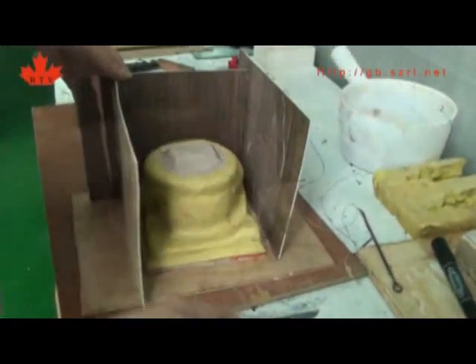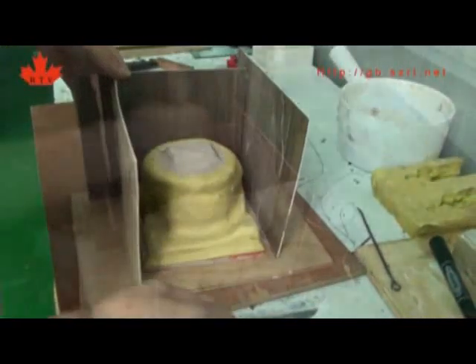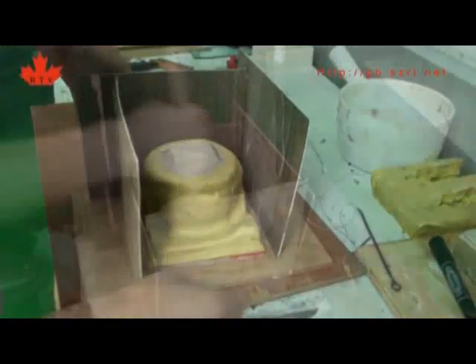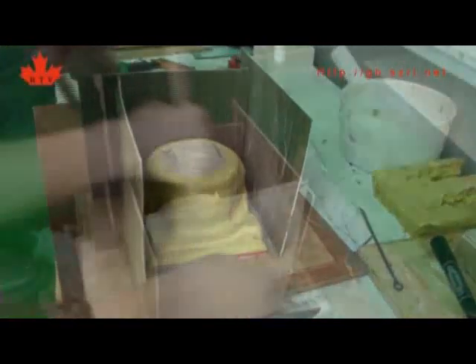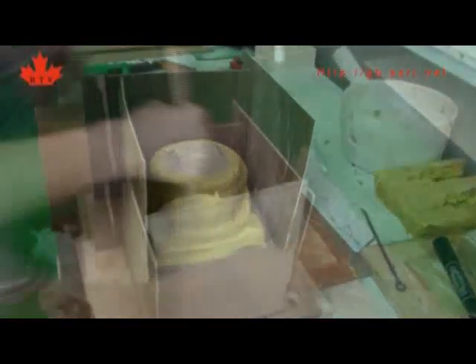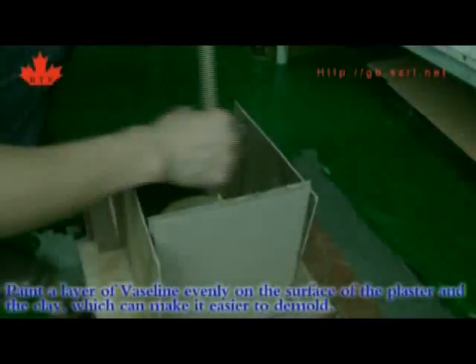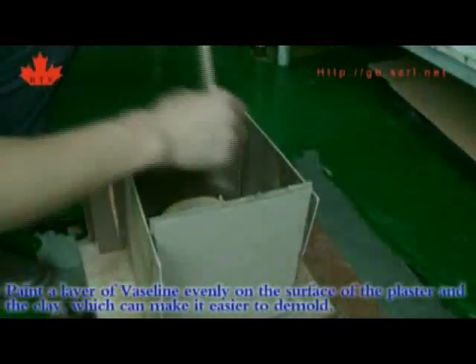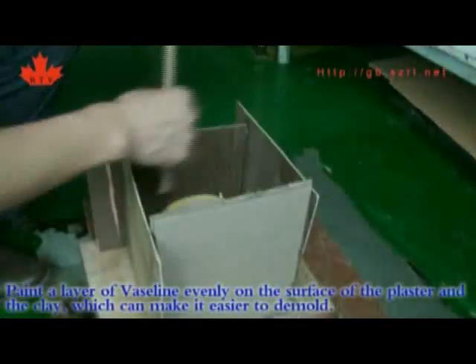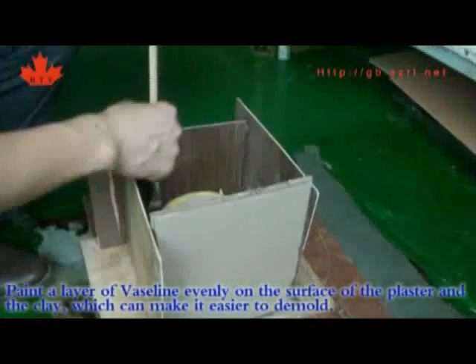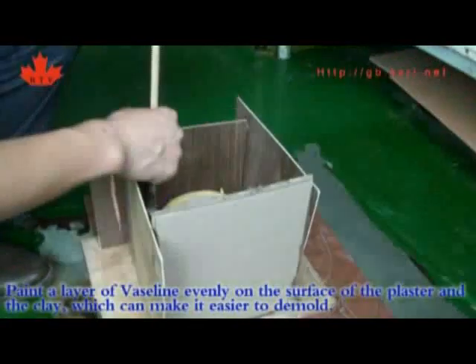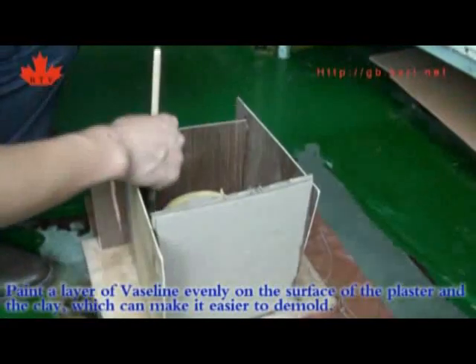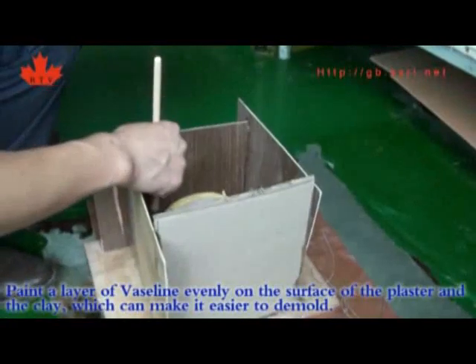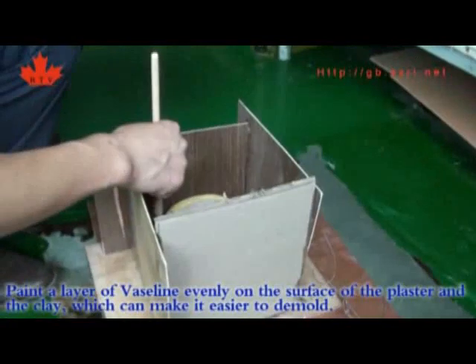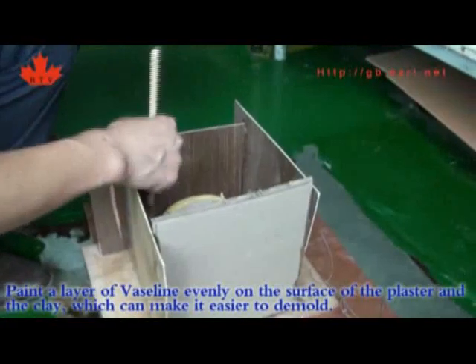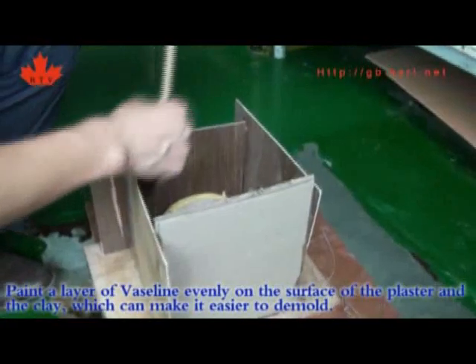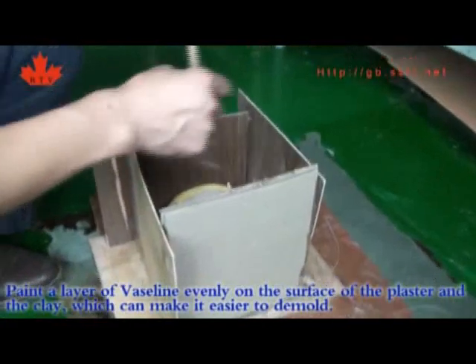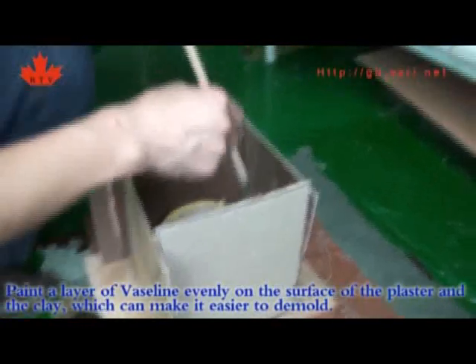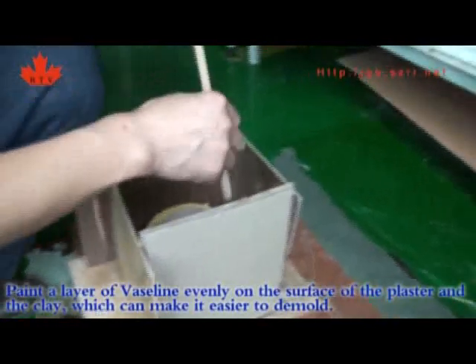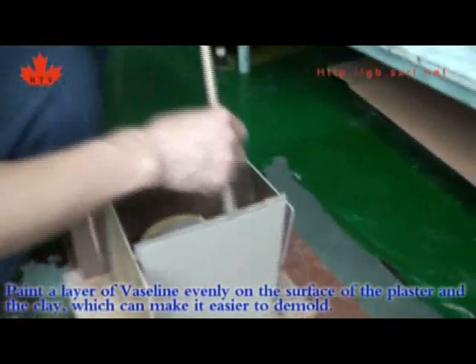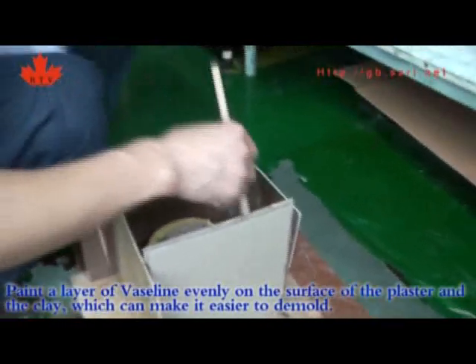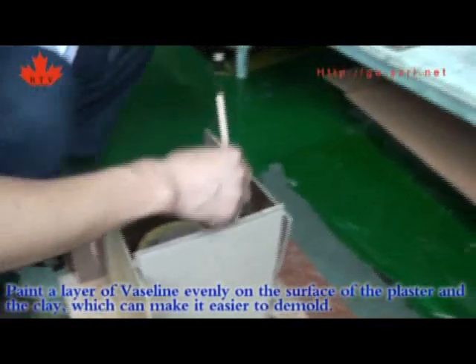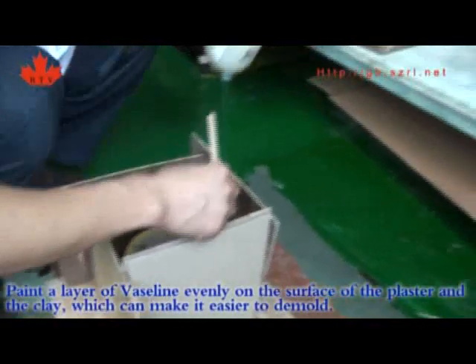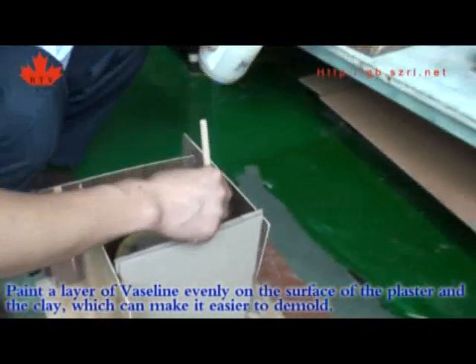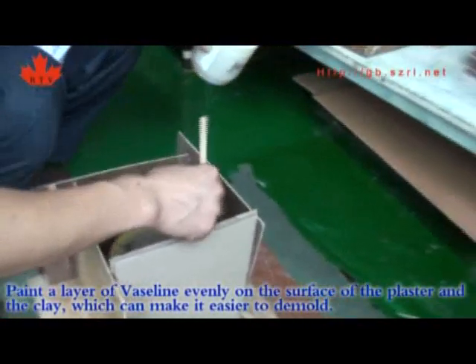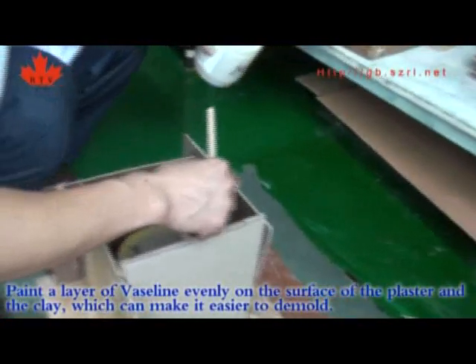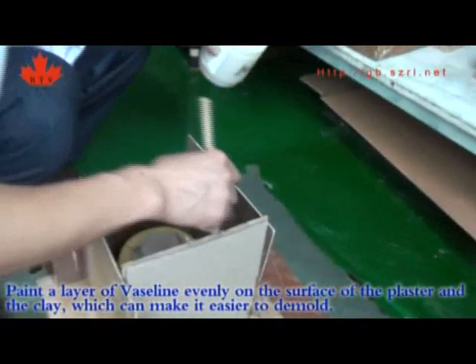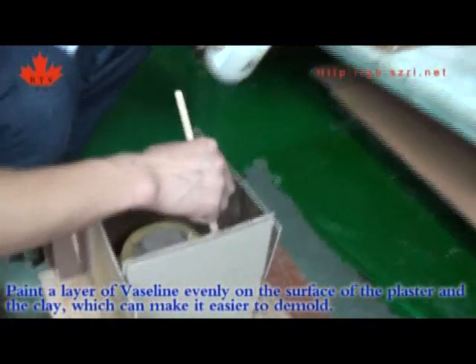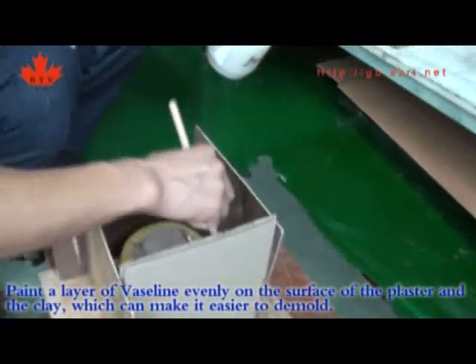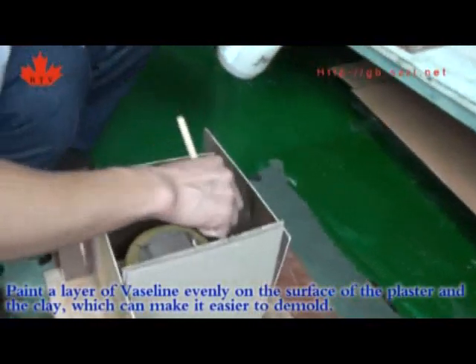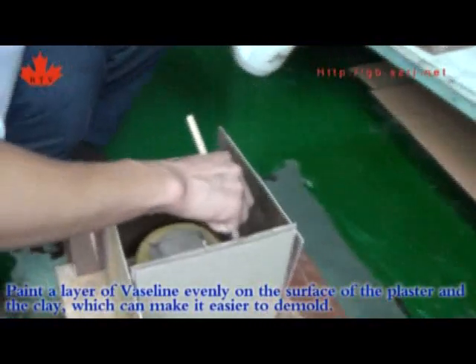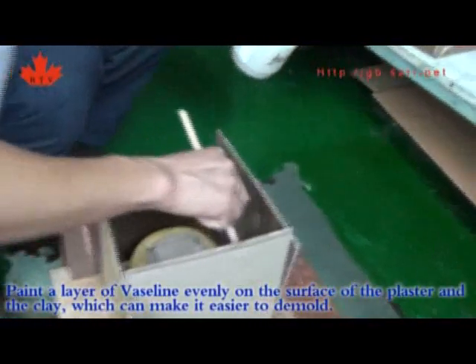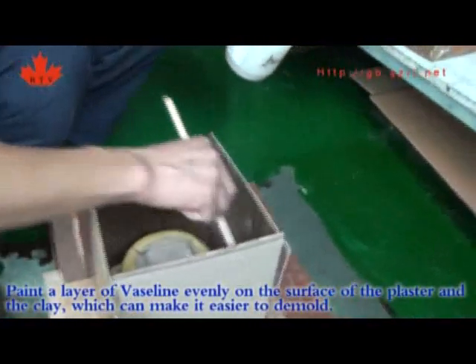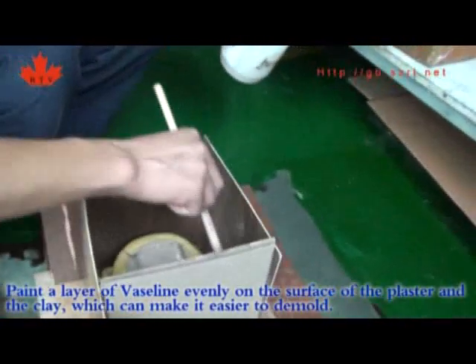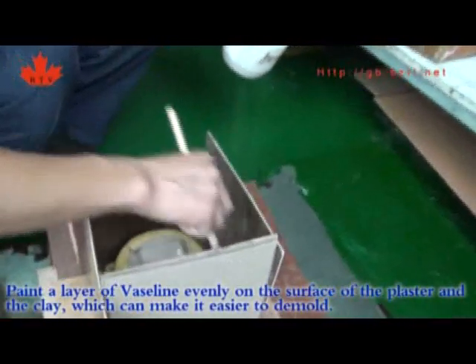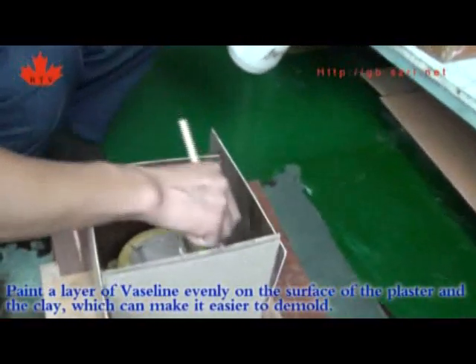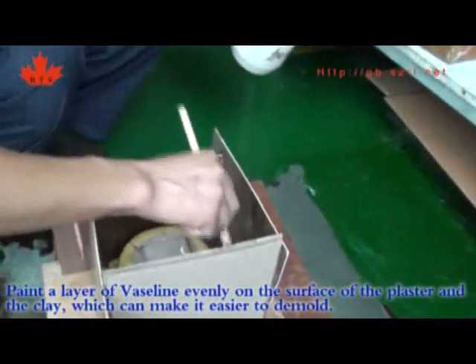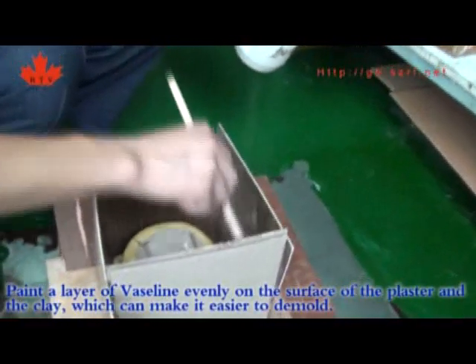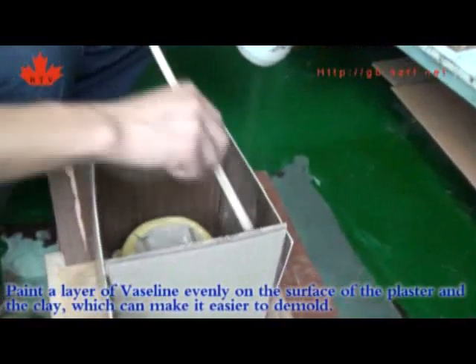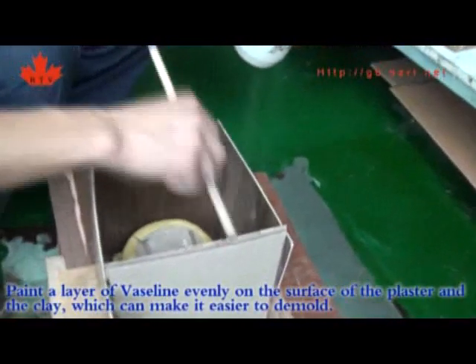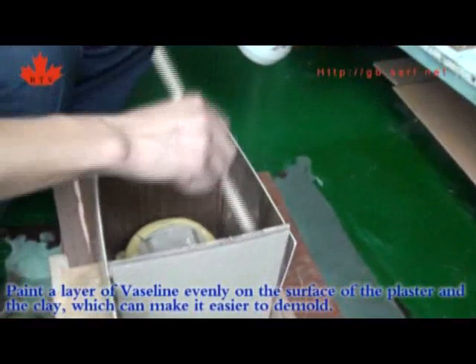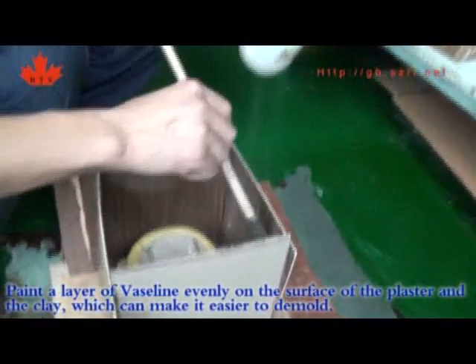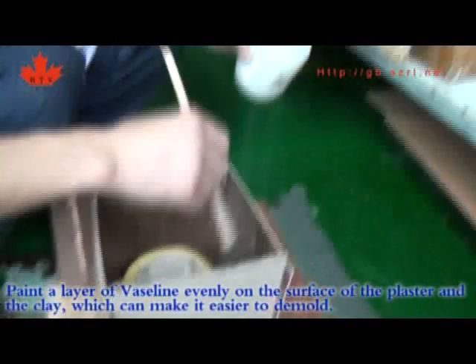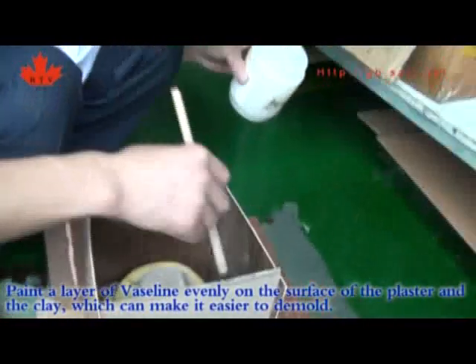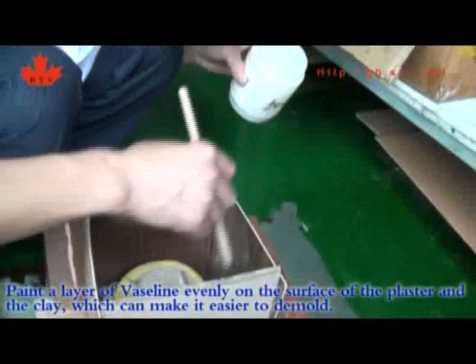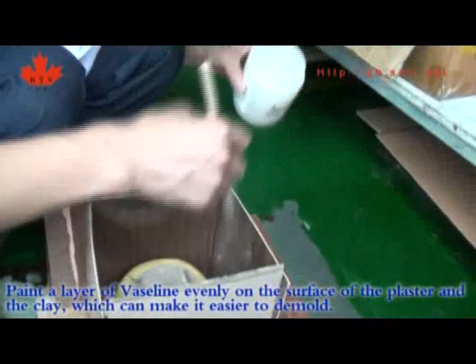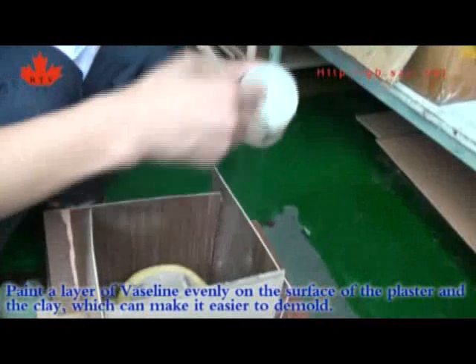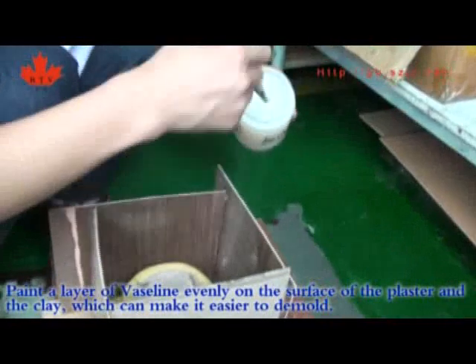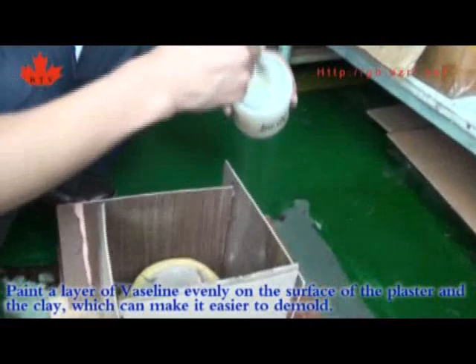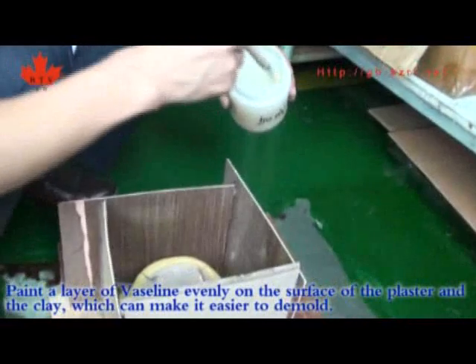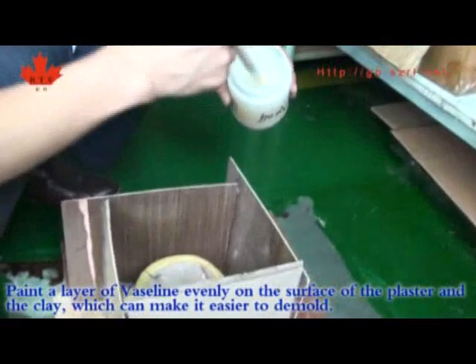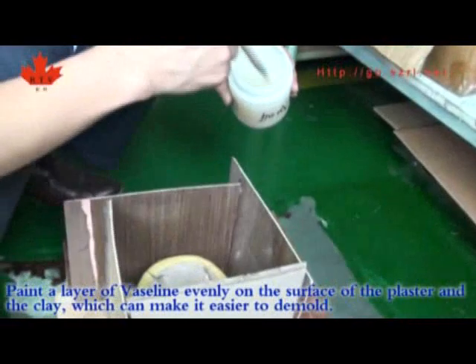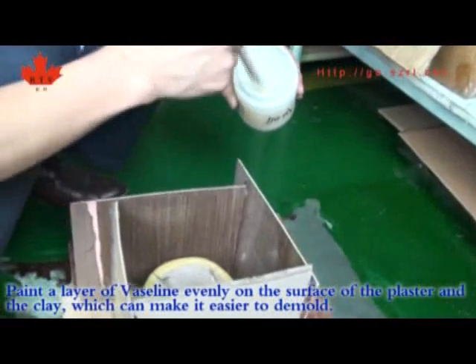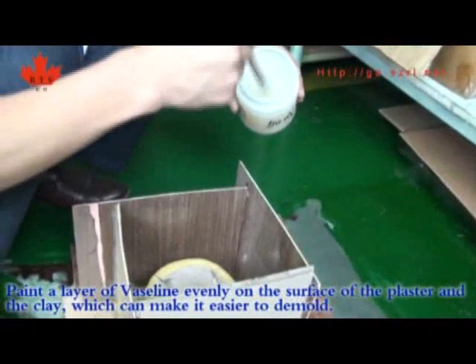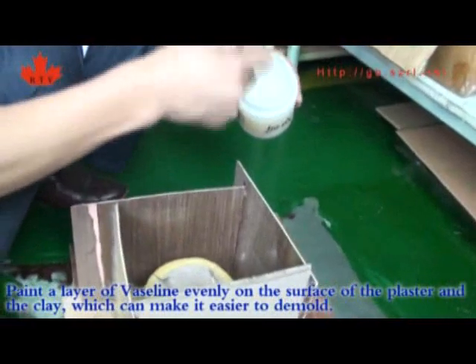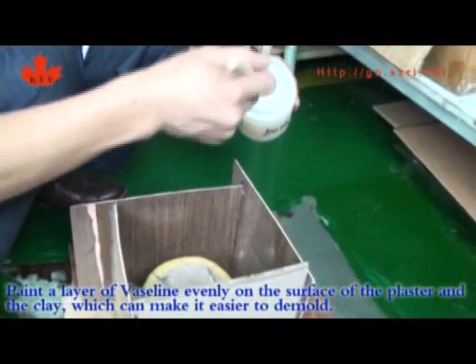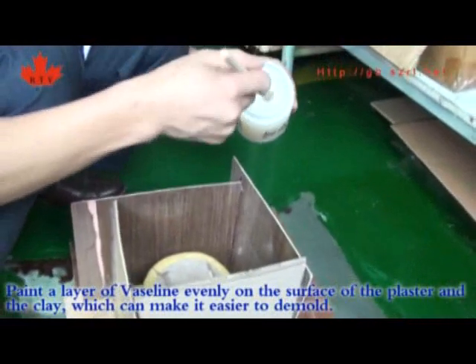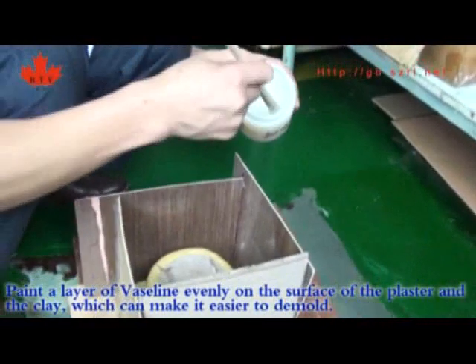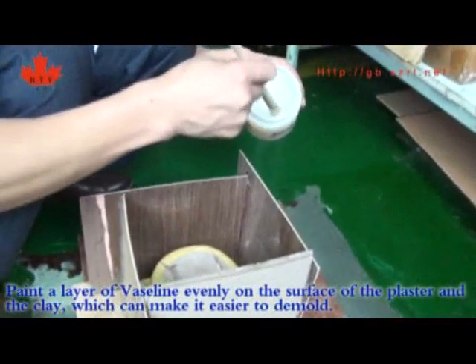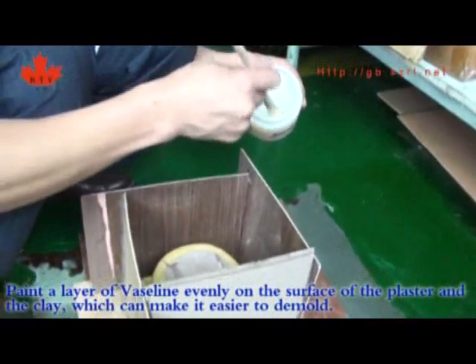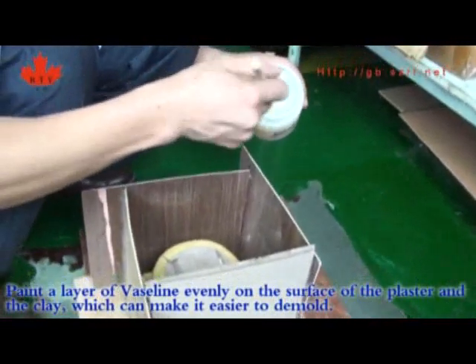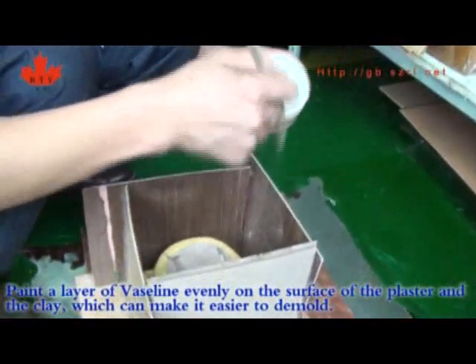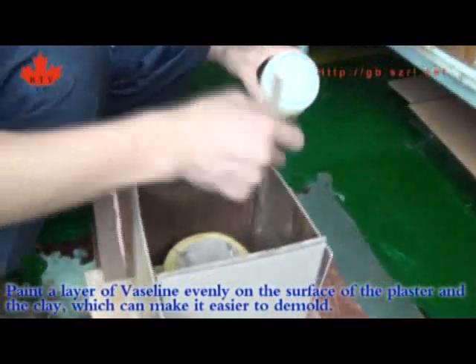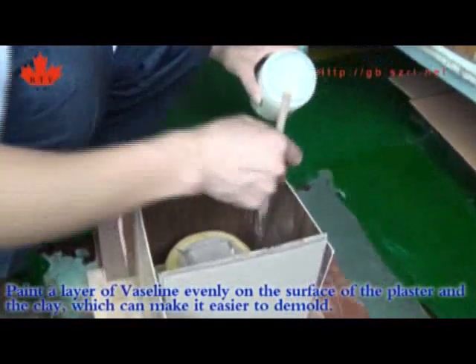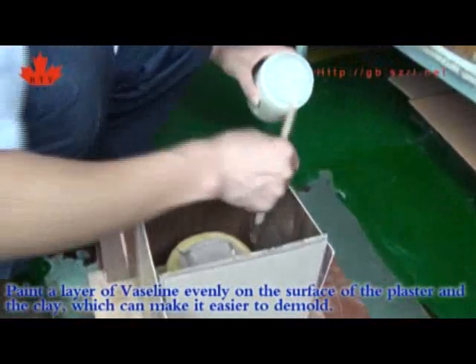Paint a layer of release agent evenly on the surface of the plaster and the clay, which can make it easier to demold.